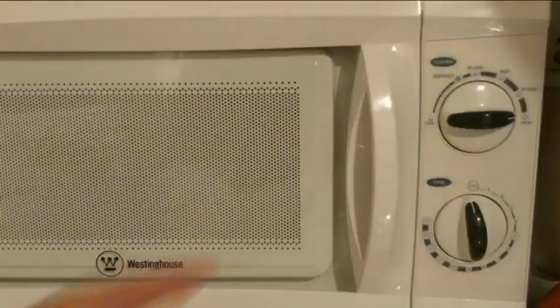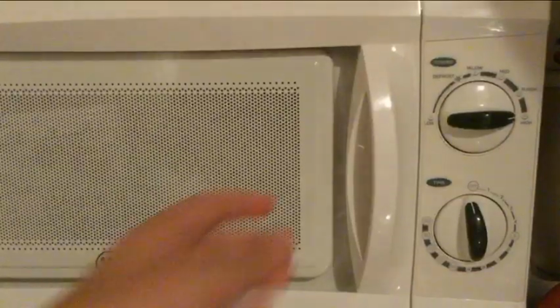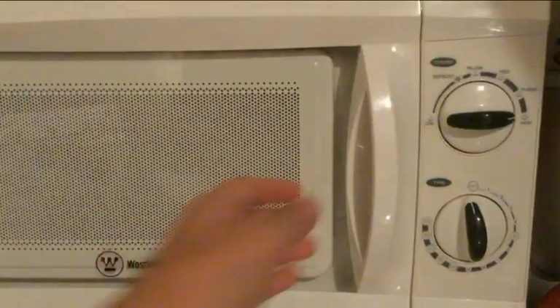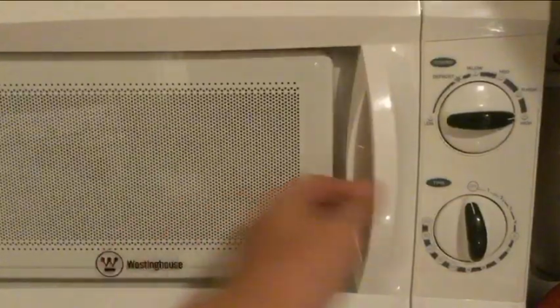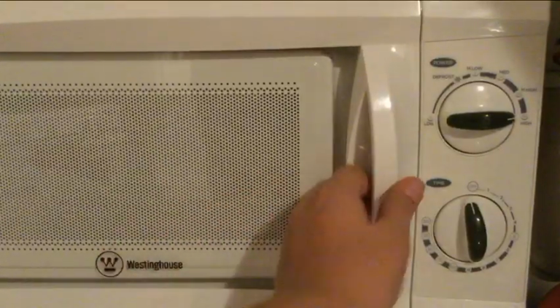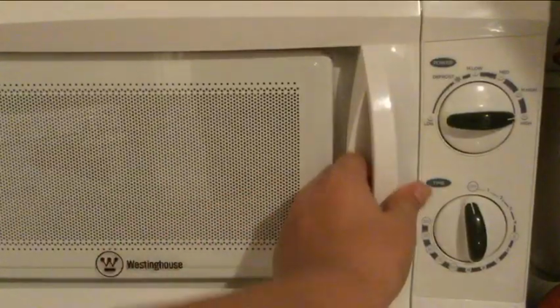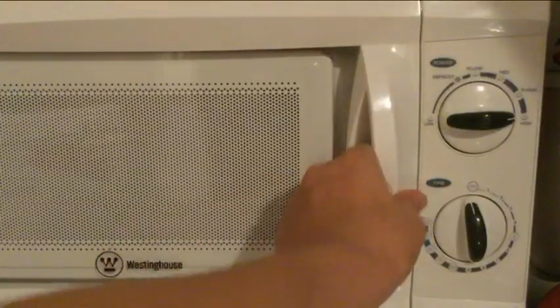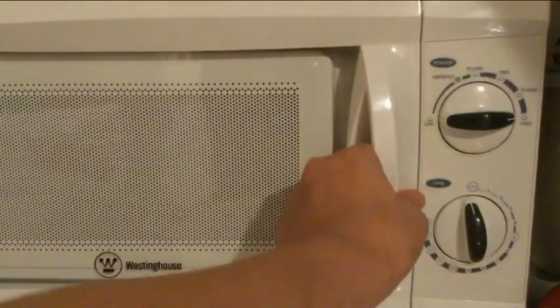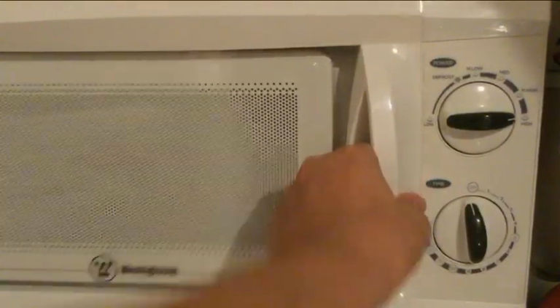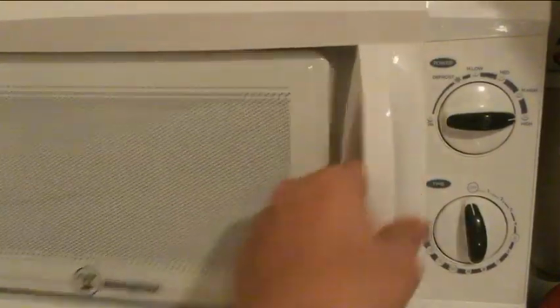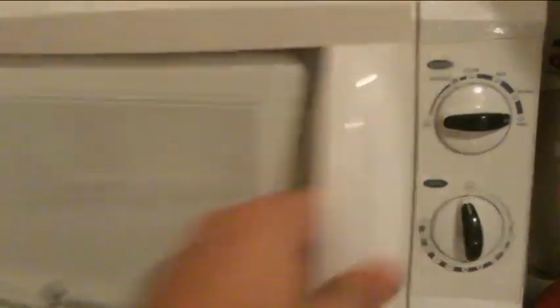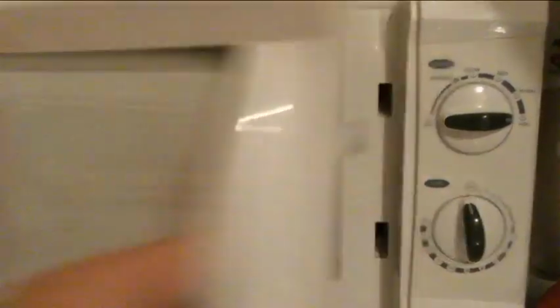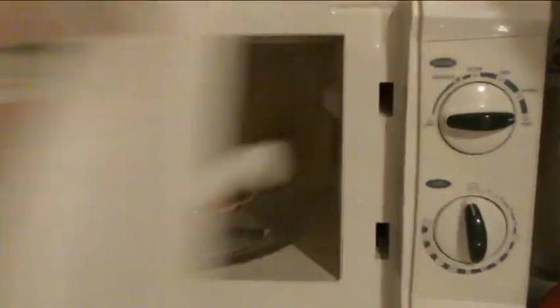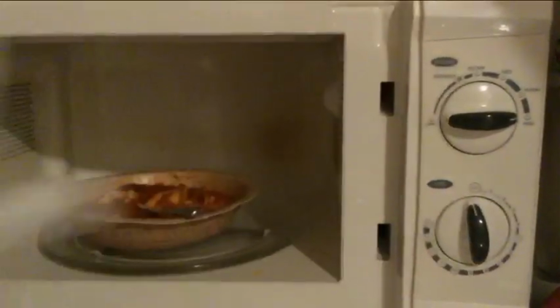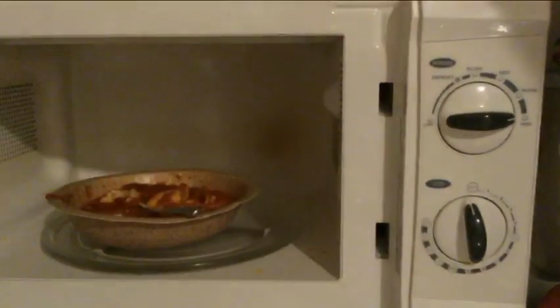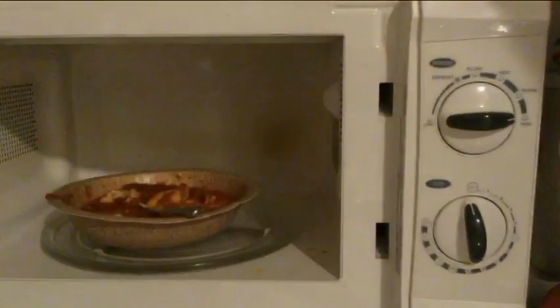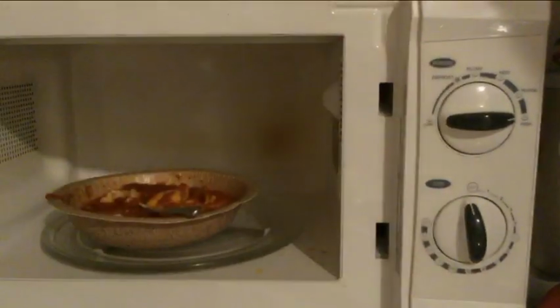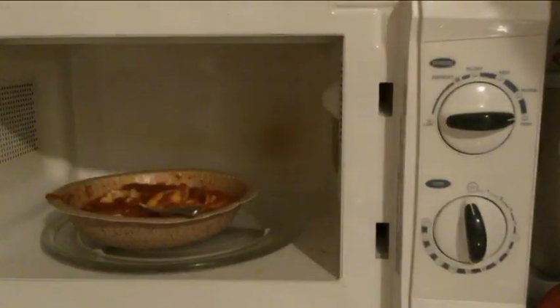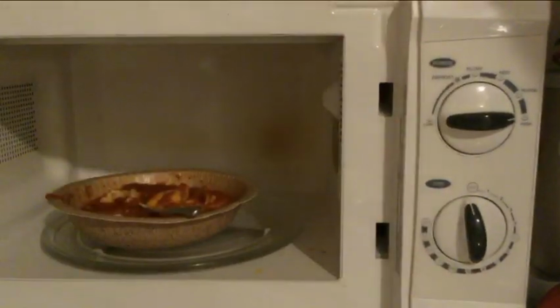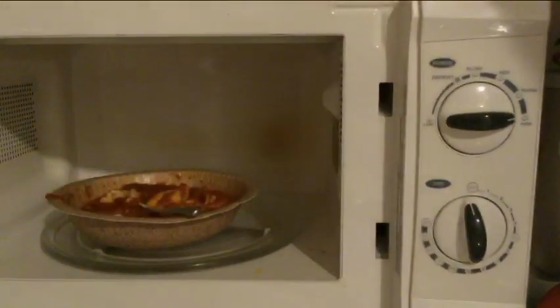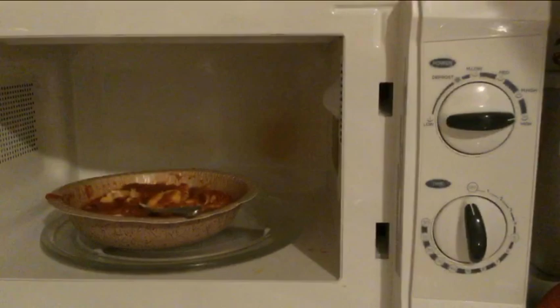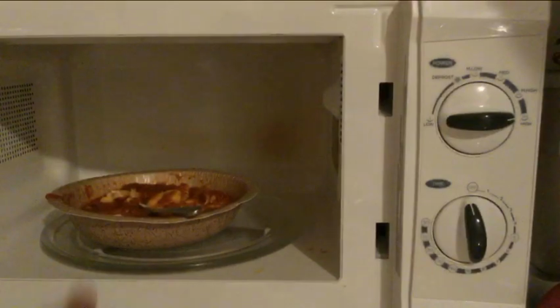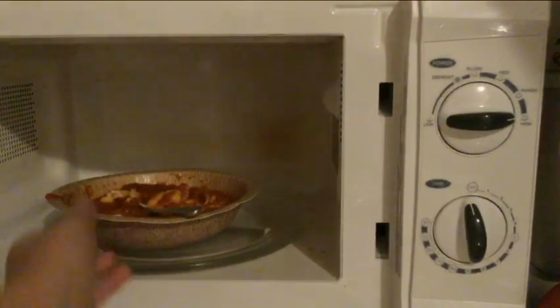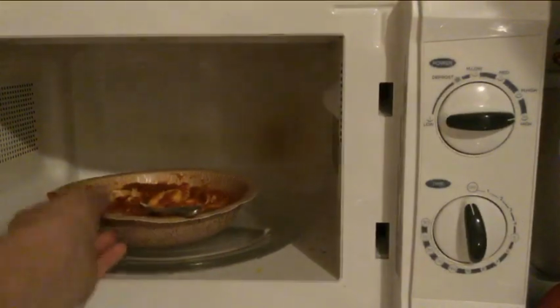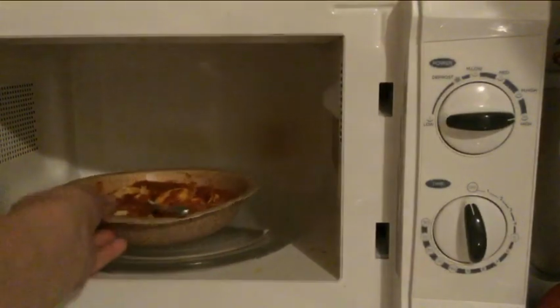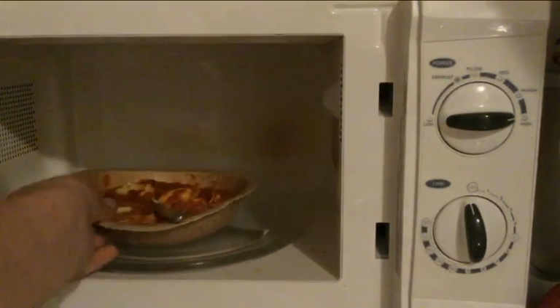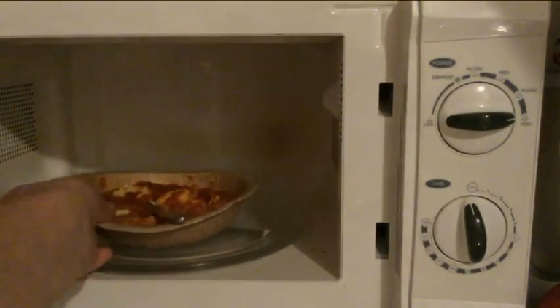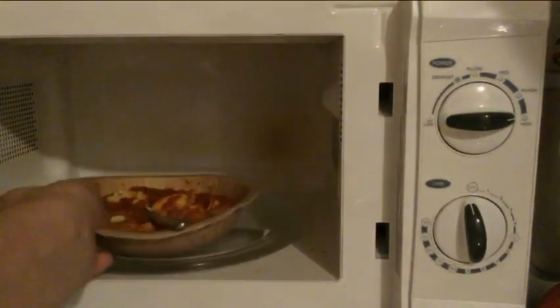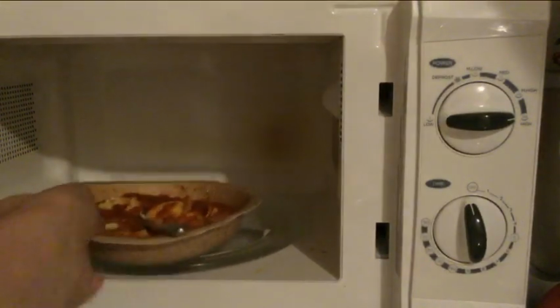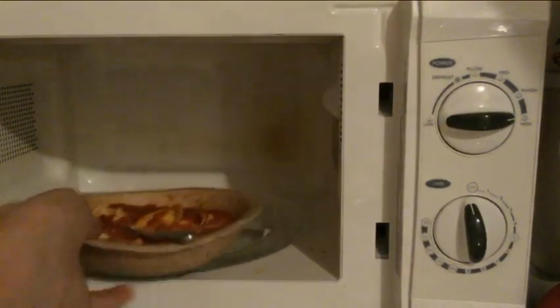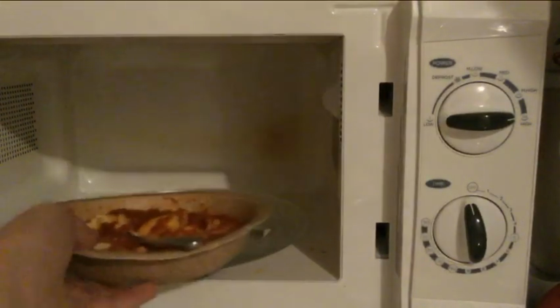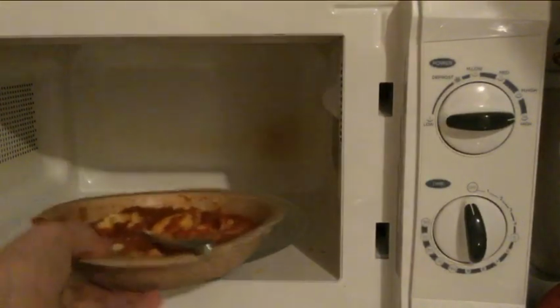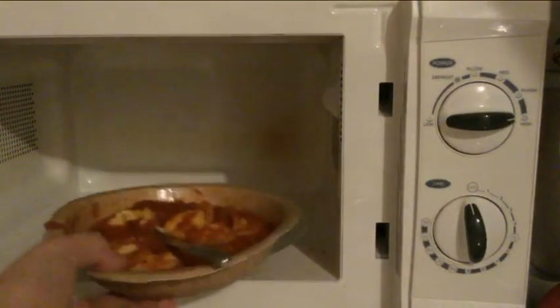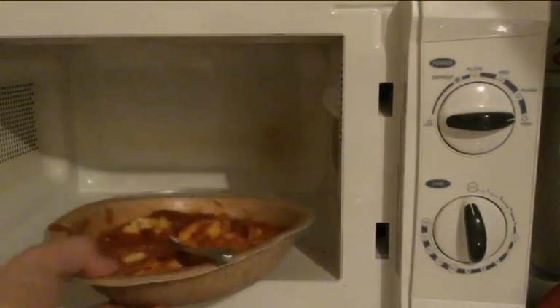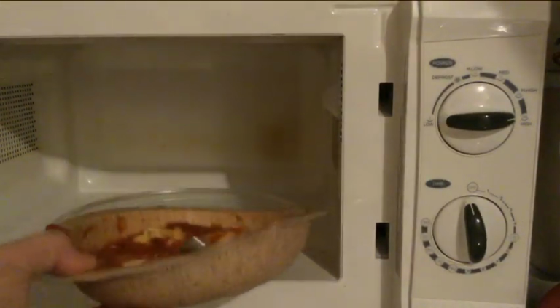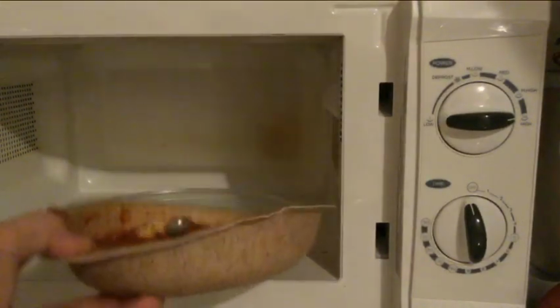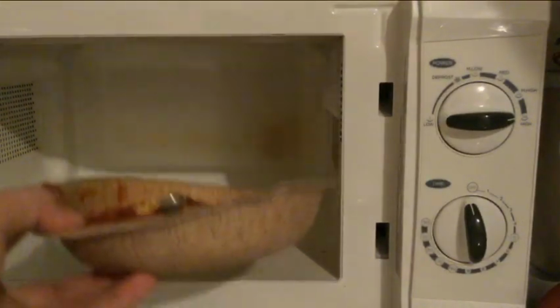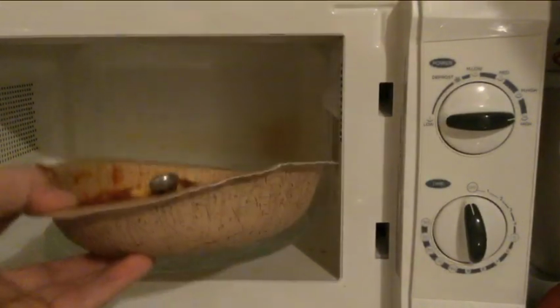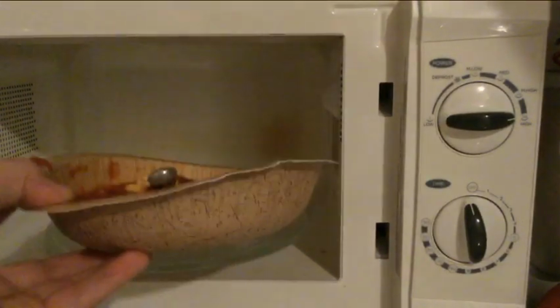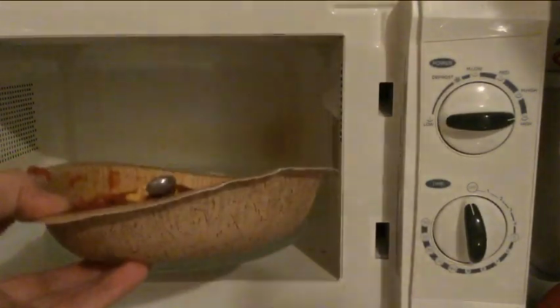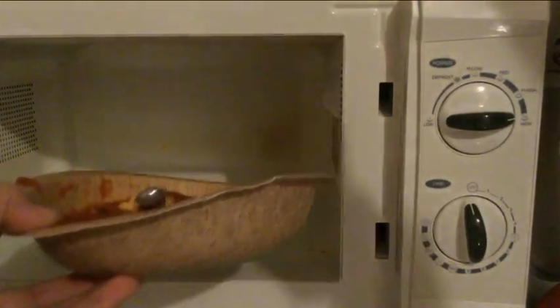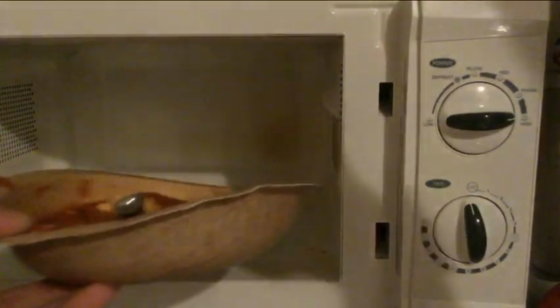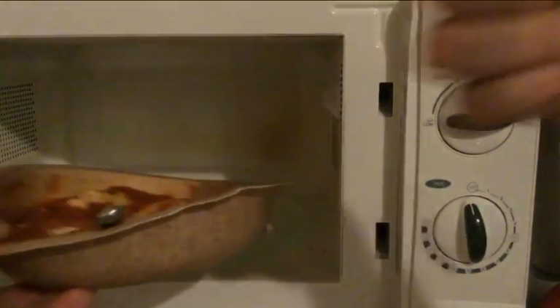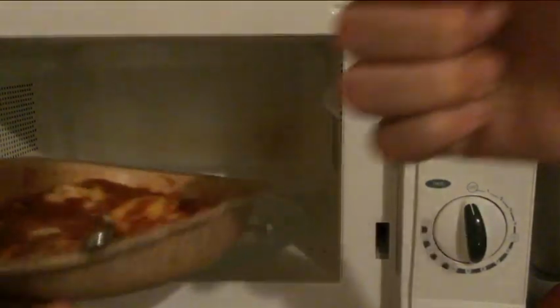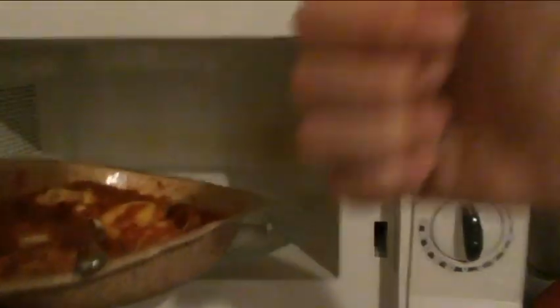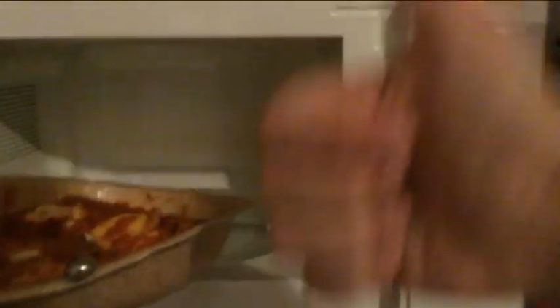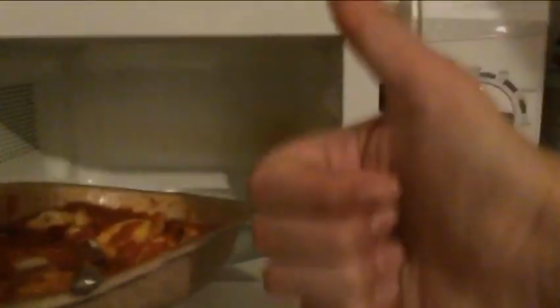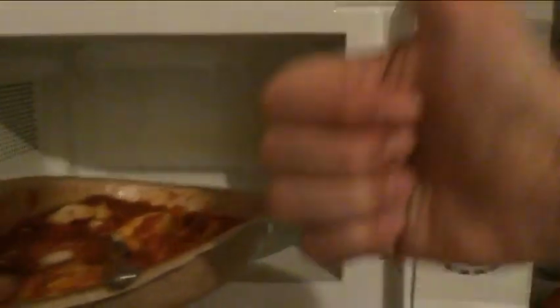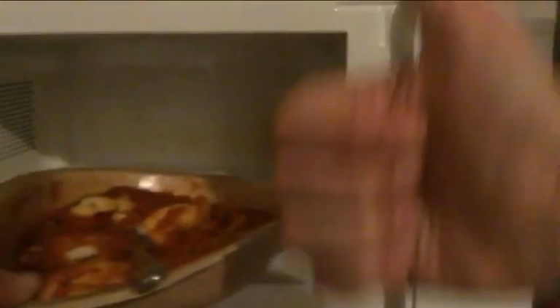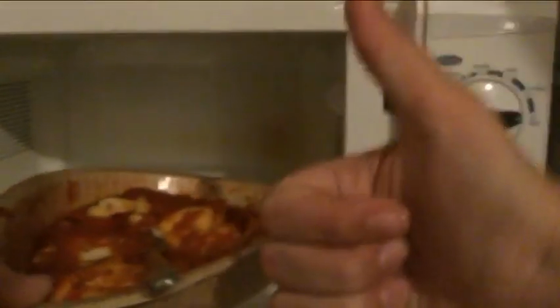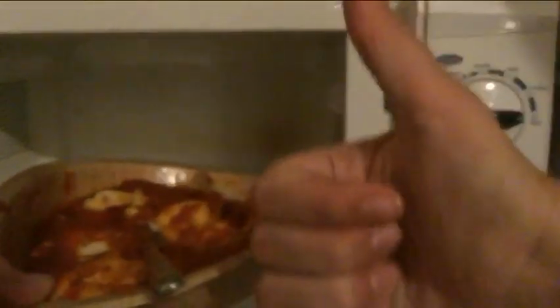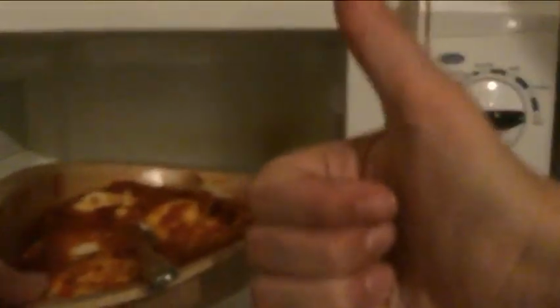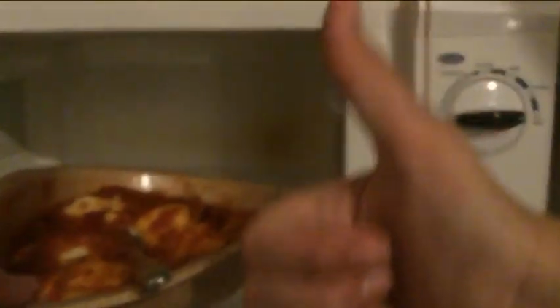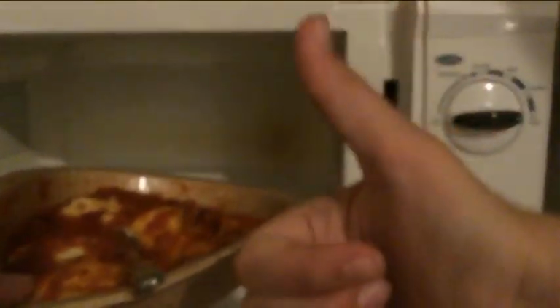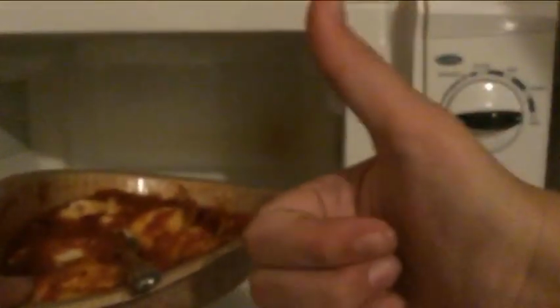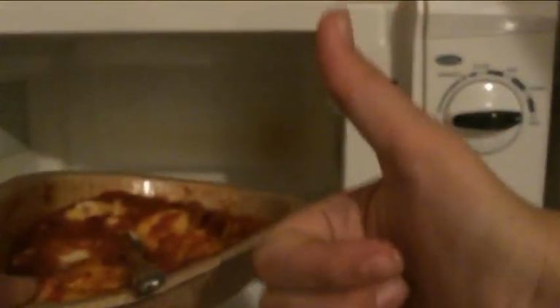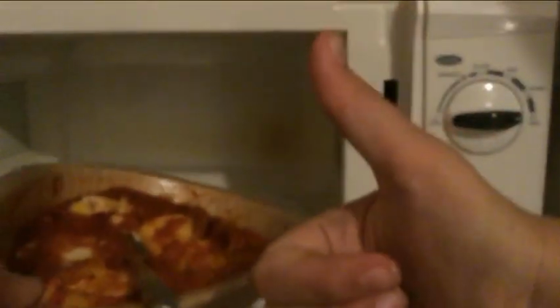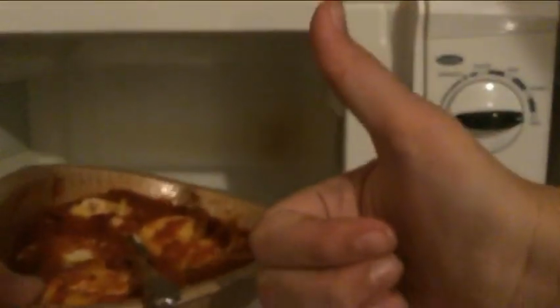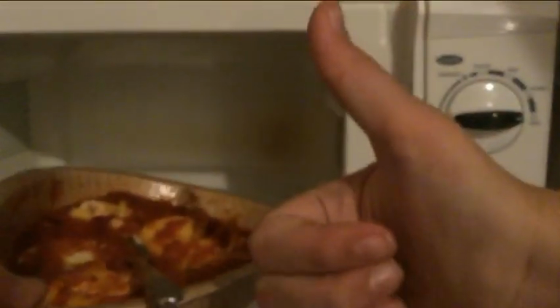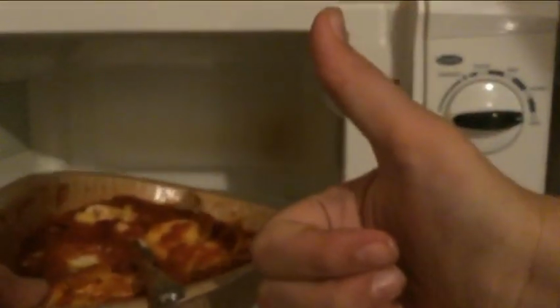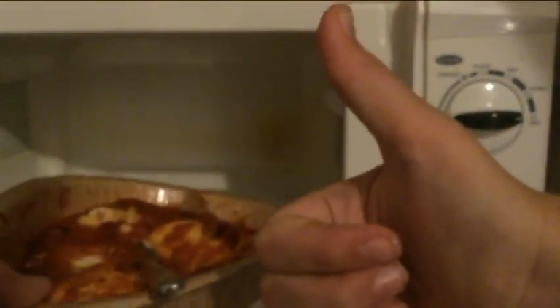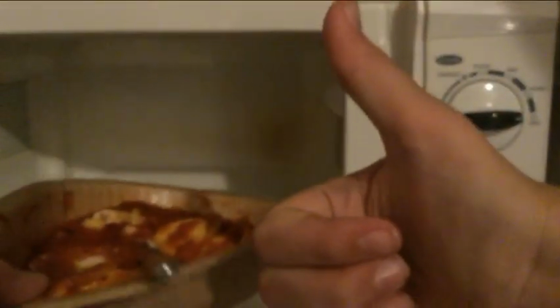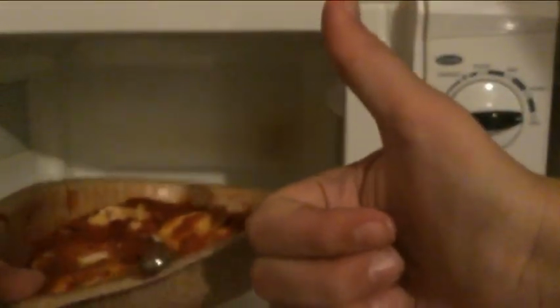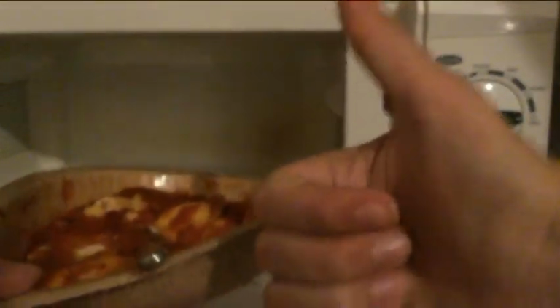Then, once the timer is done, take the ravioli bowl out of the microwave. Wait, you cooked it with the fork in it? You idiot!